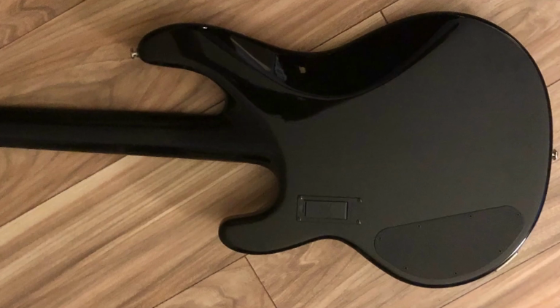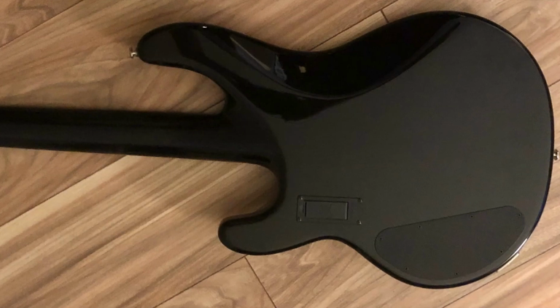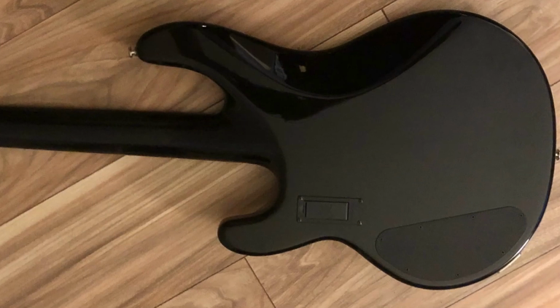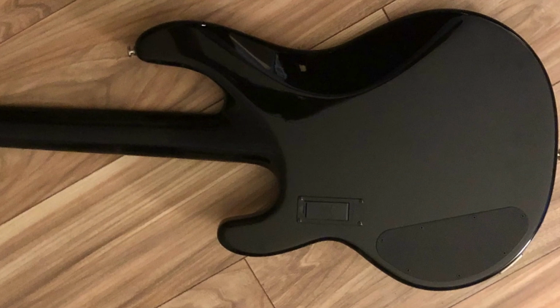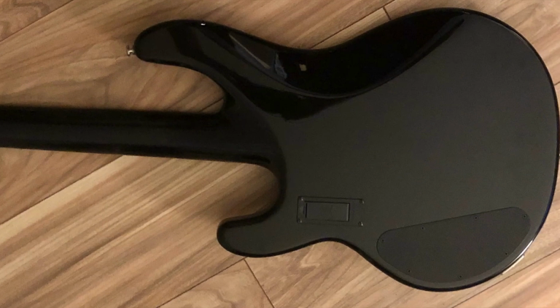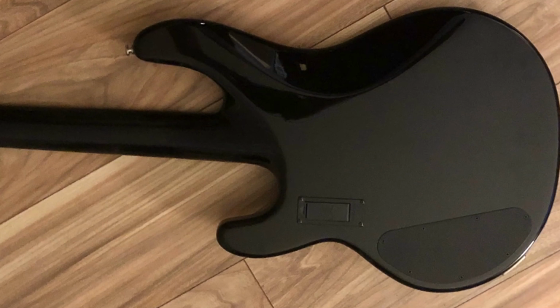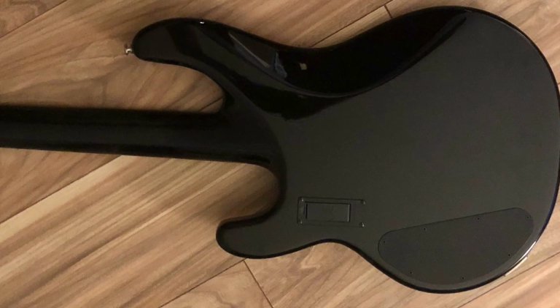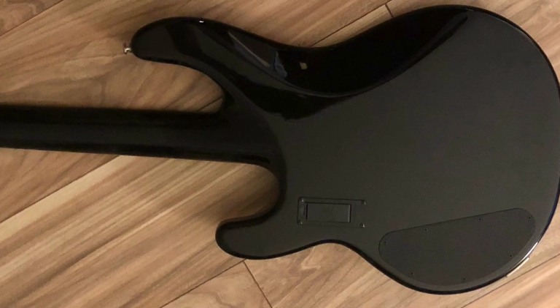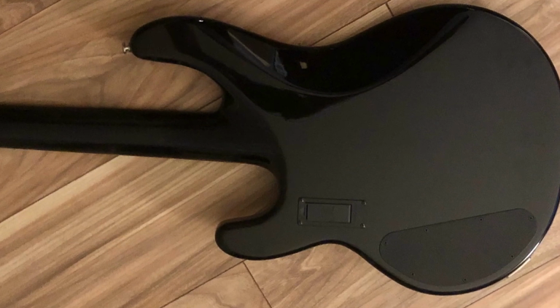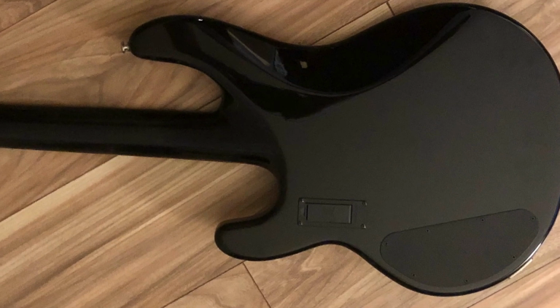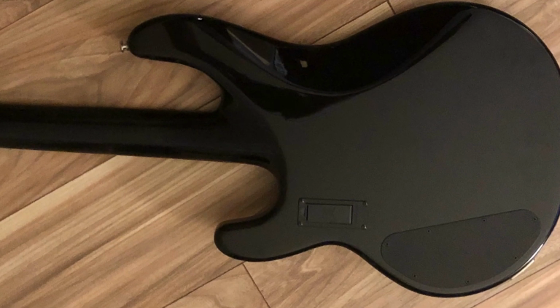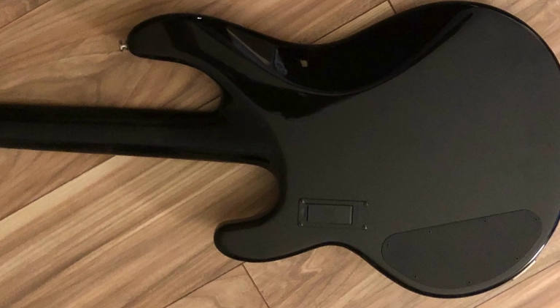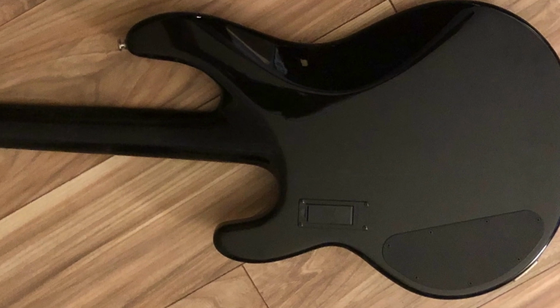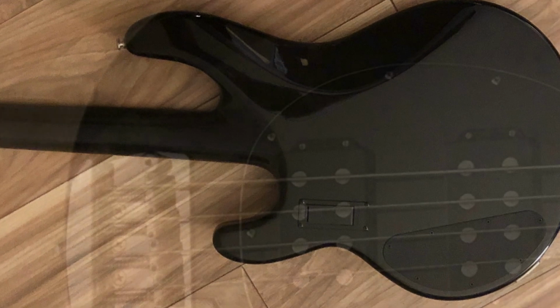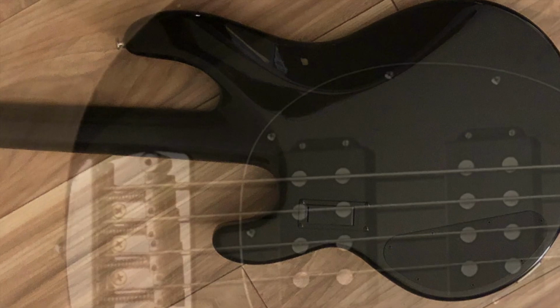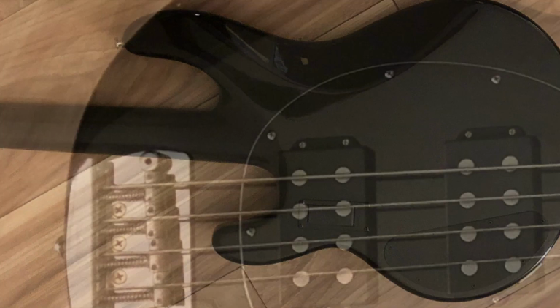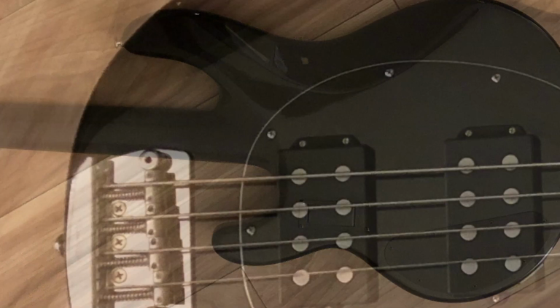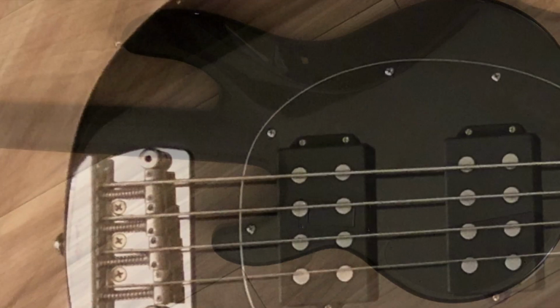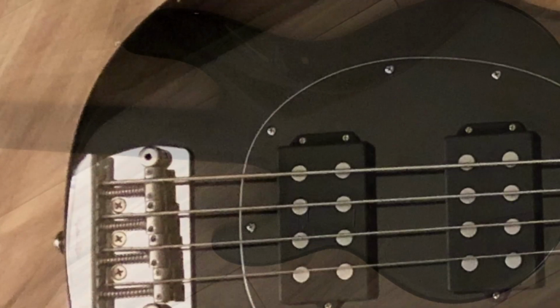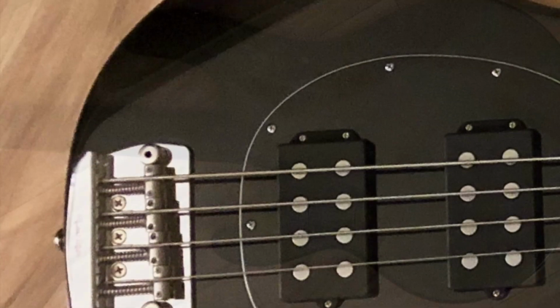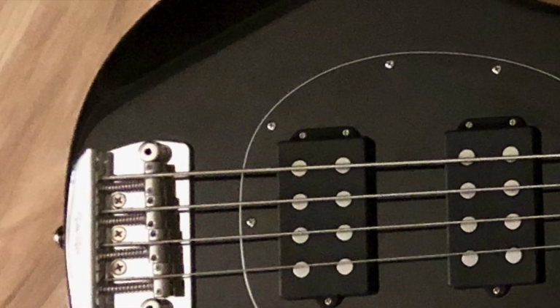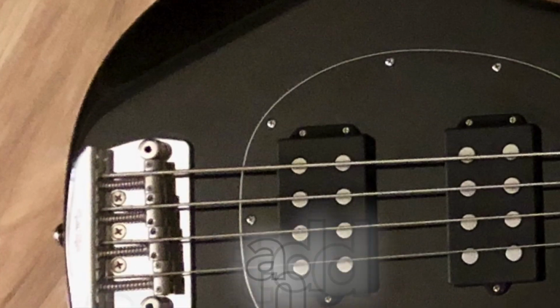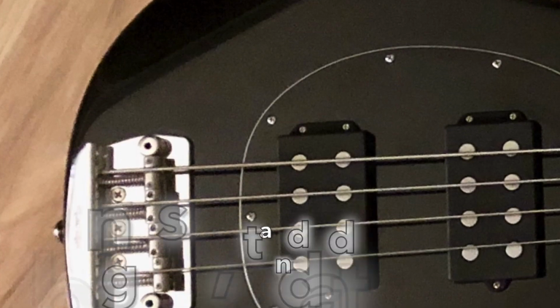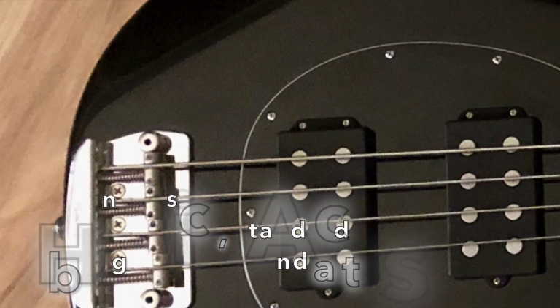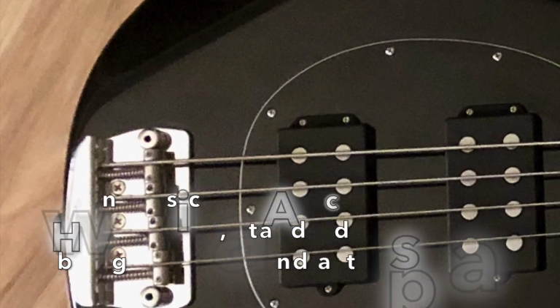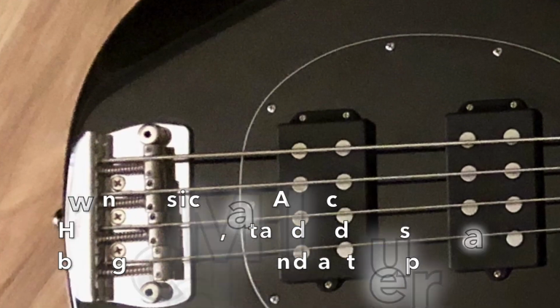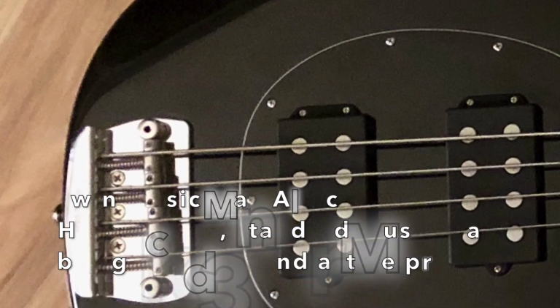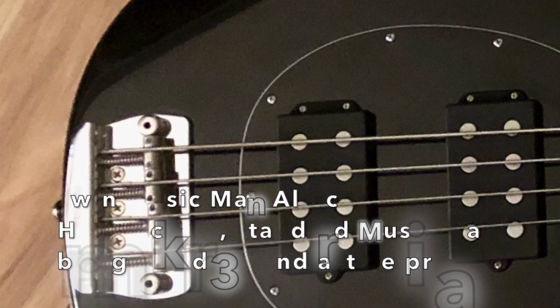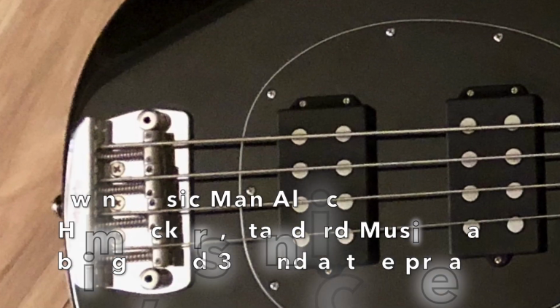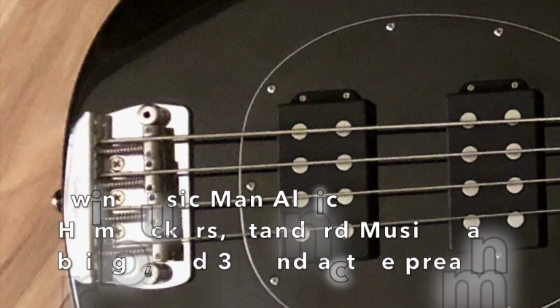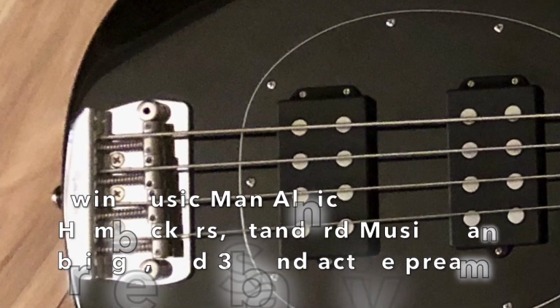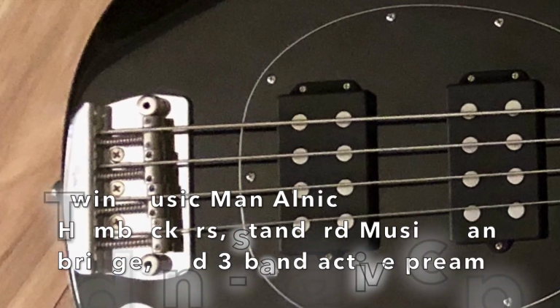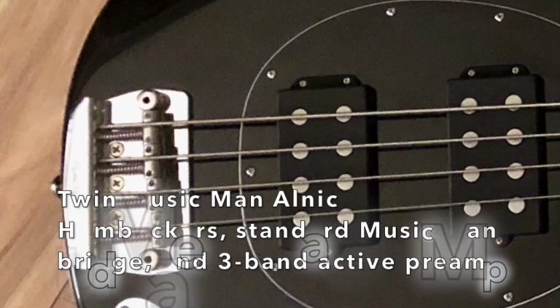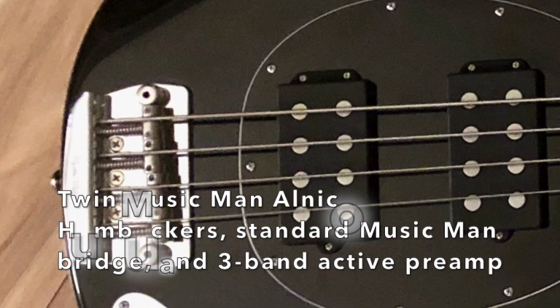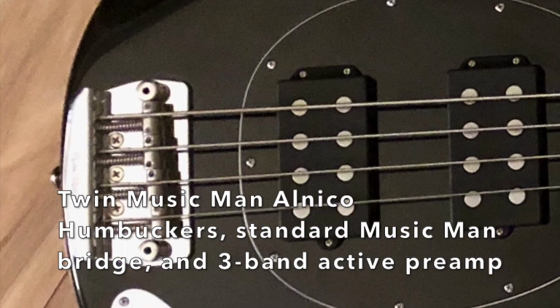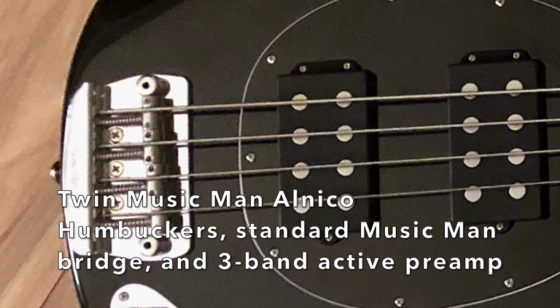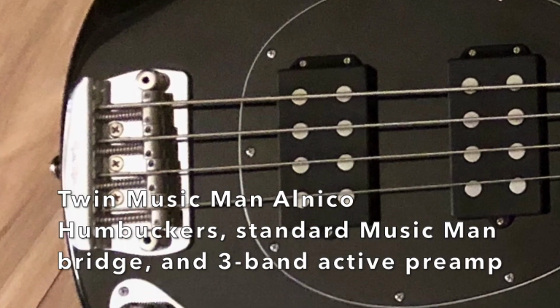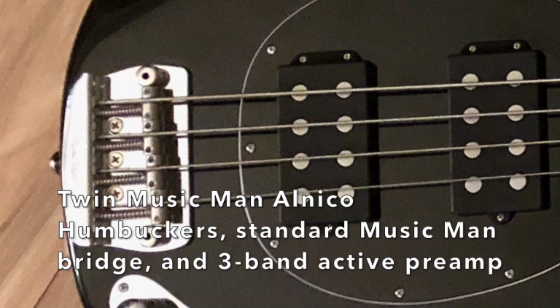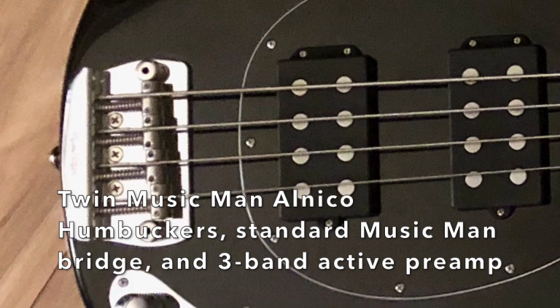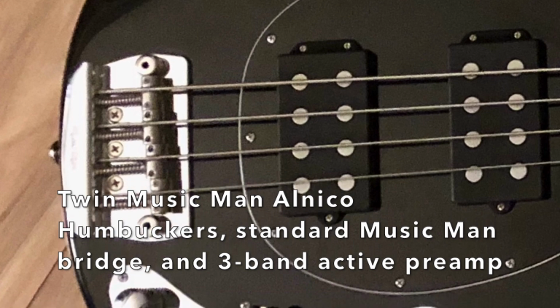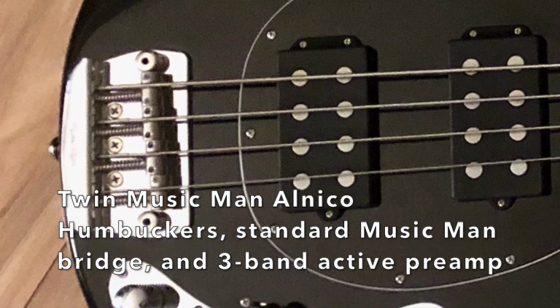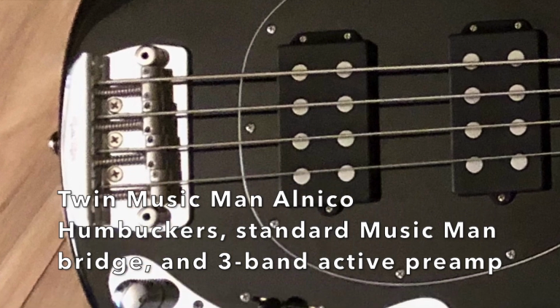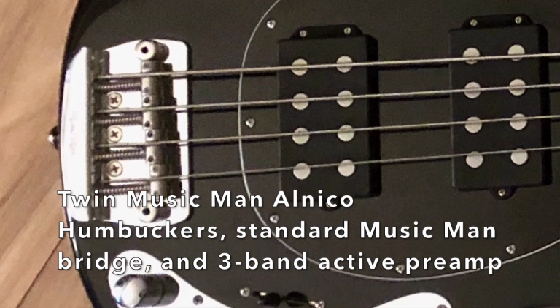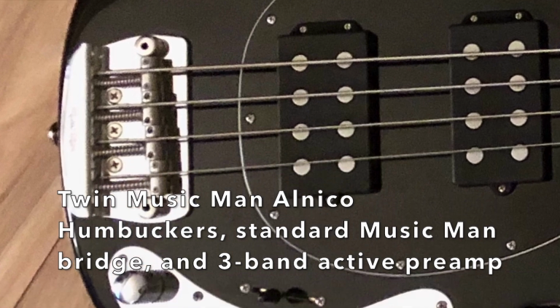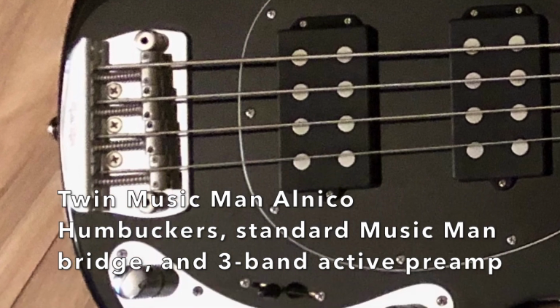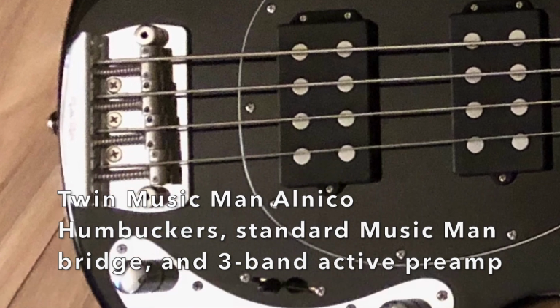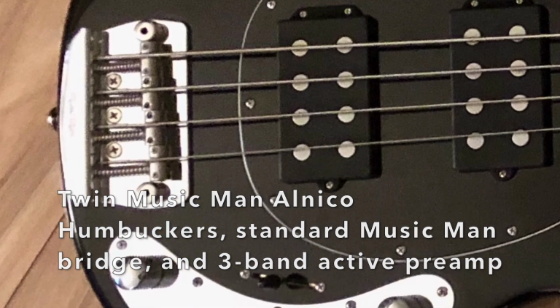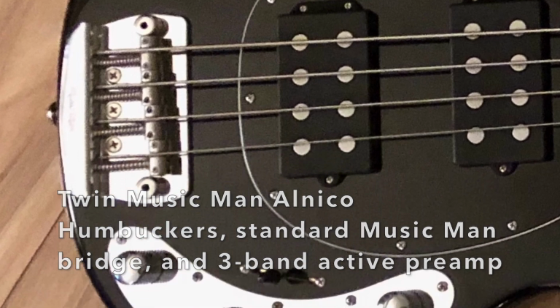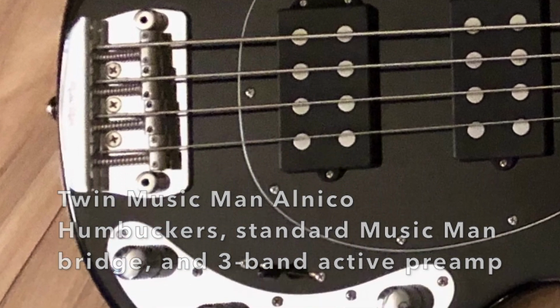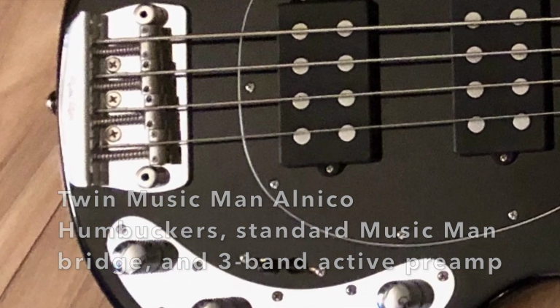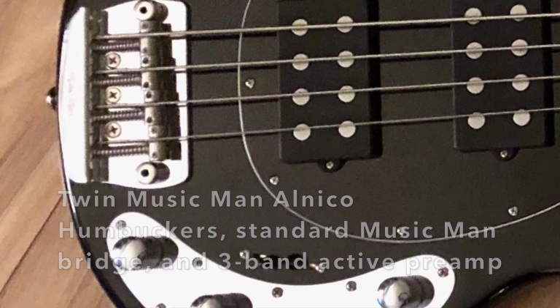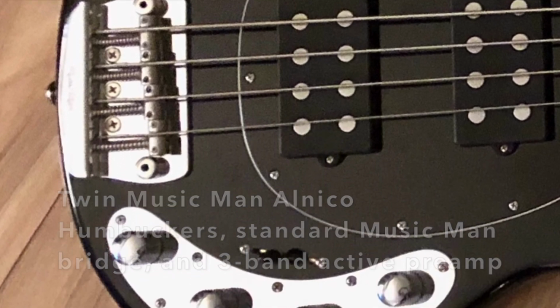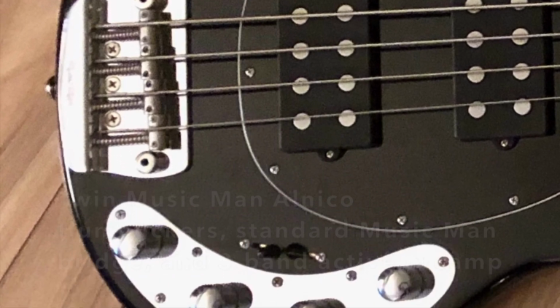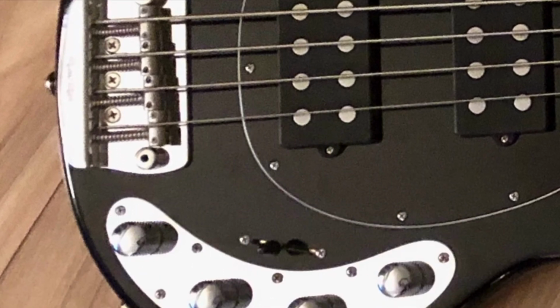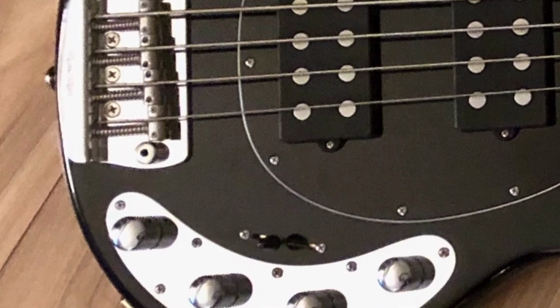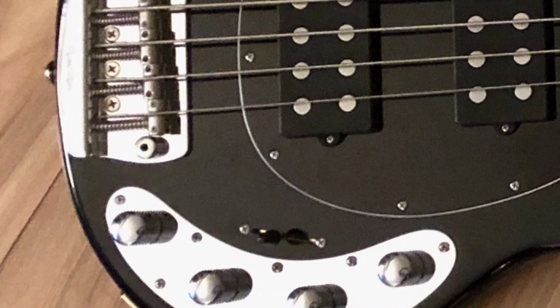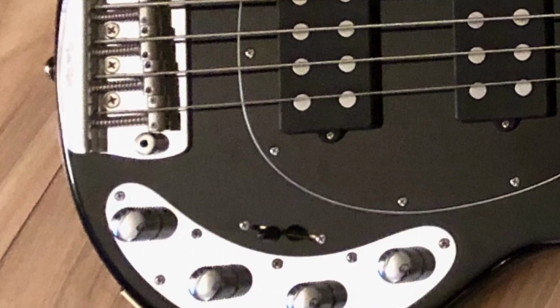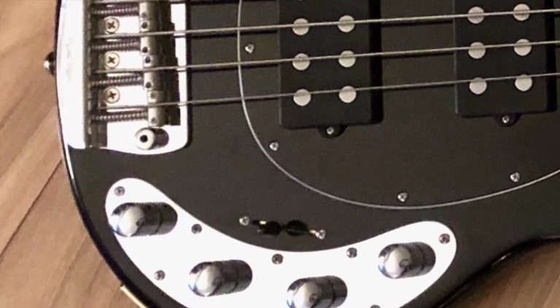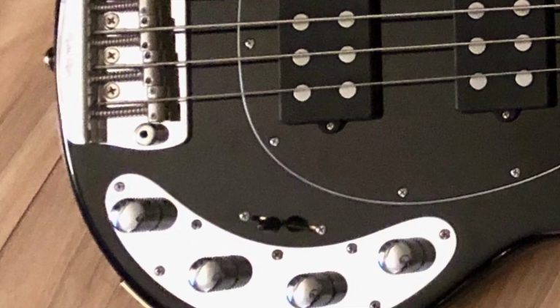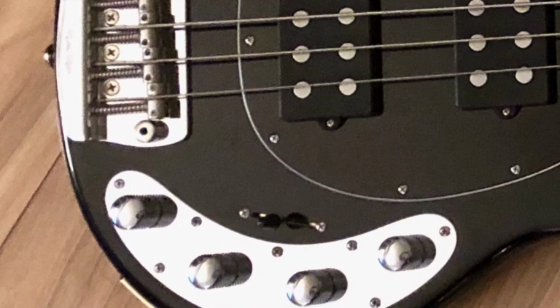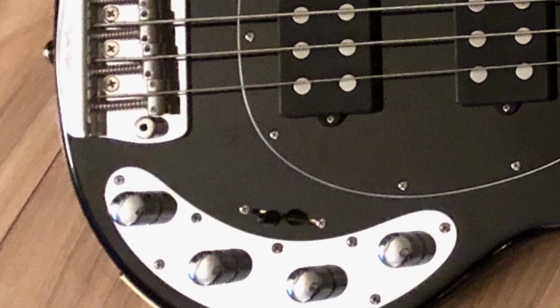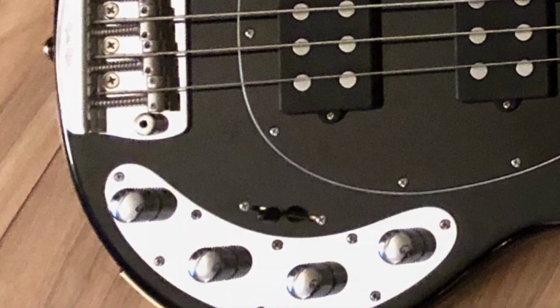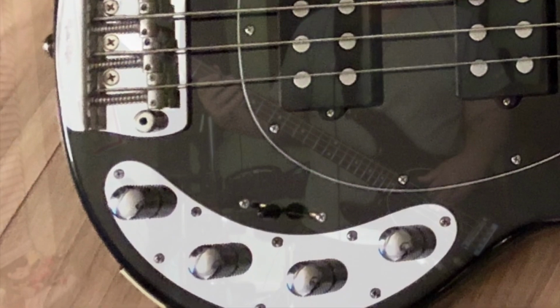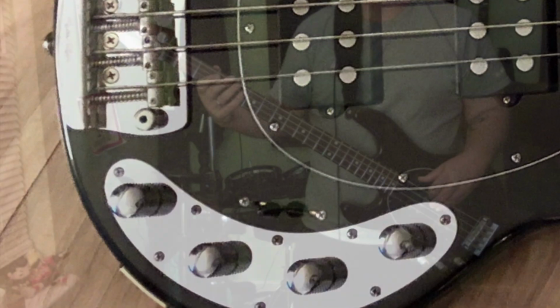It also has twin Music Man alnico humbuckers, a standard Music Man bridge, and a three-band EQ. Let's take a listen.